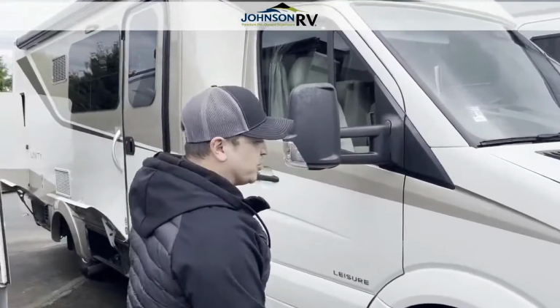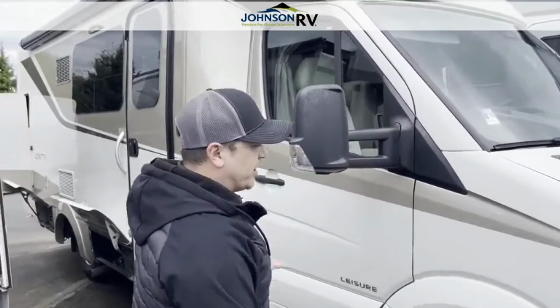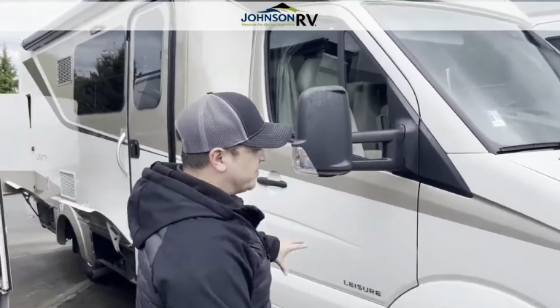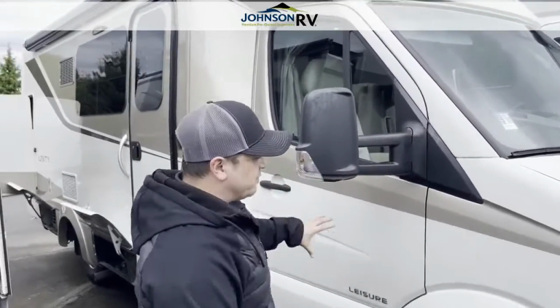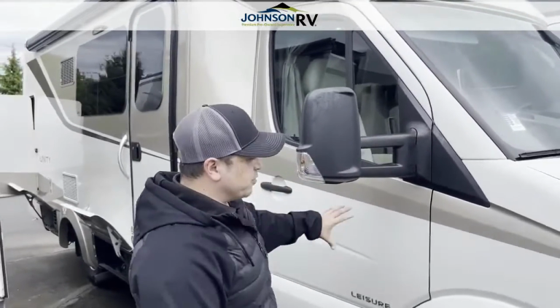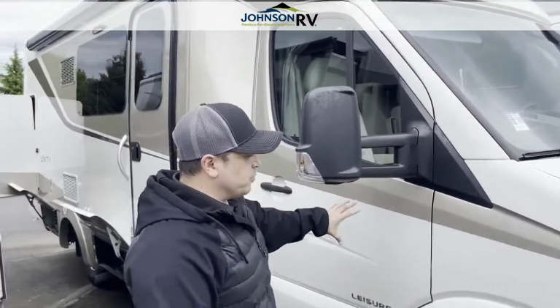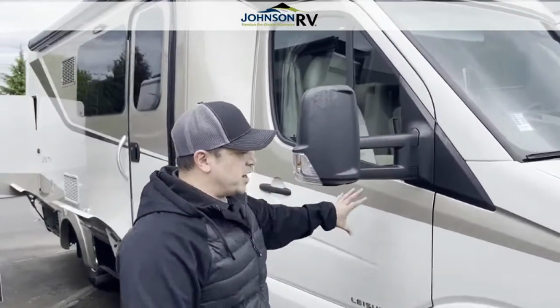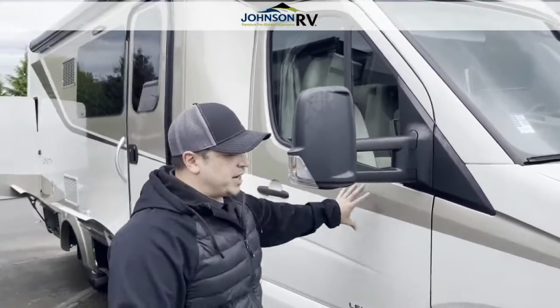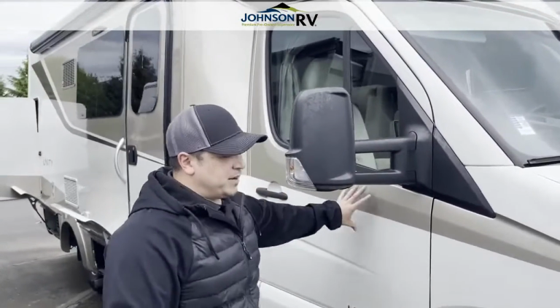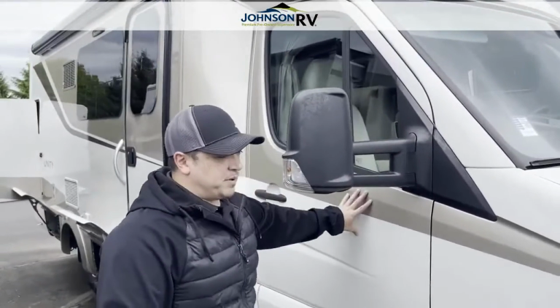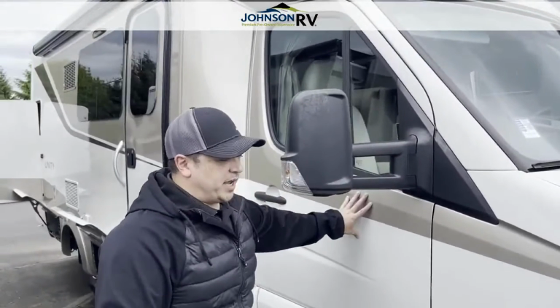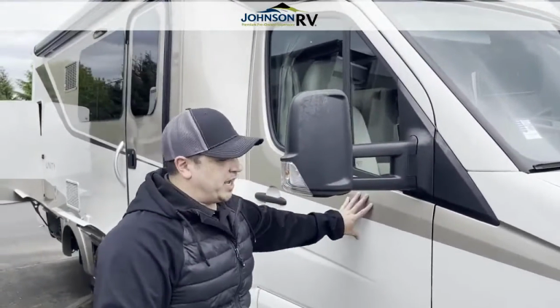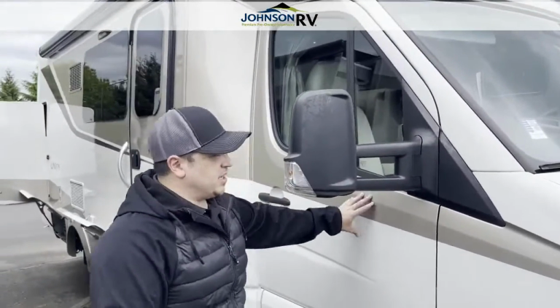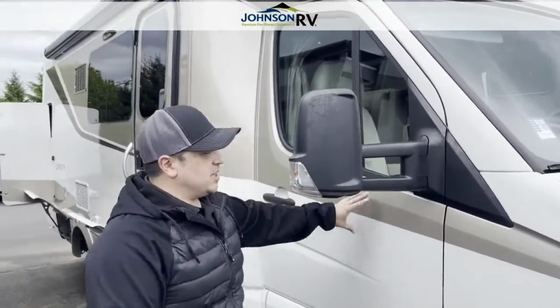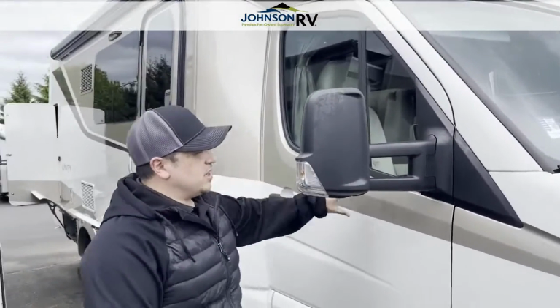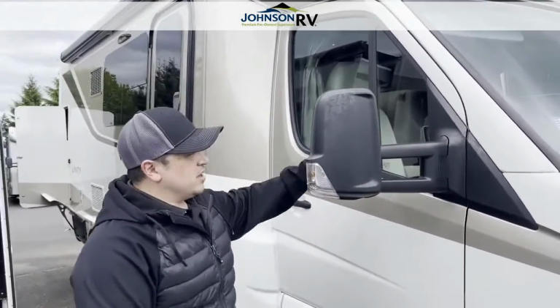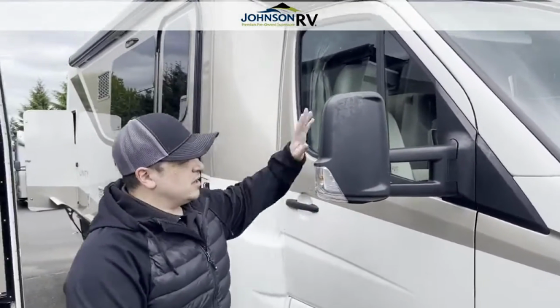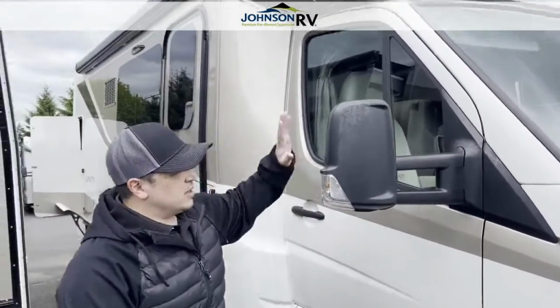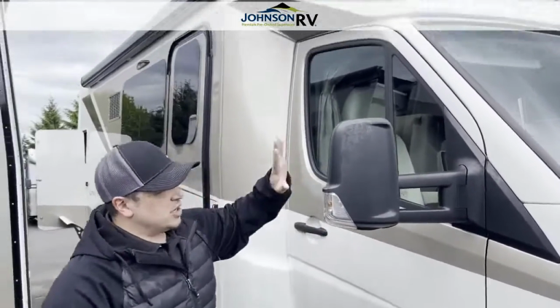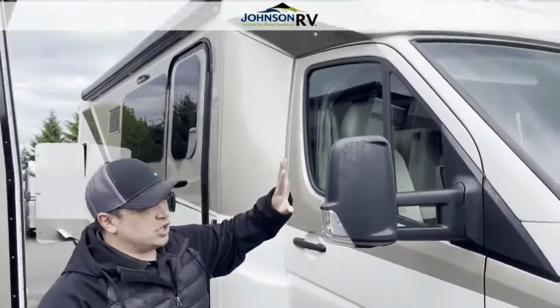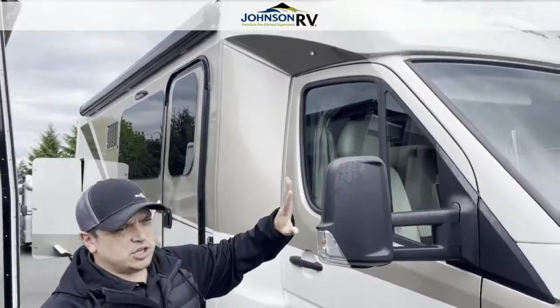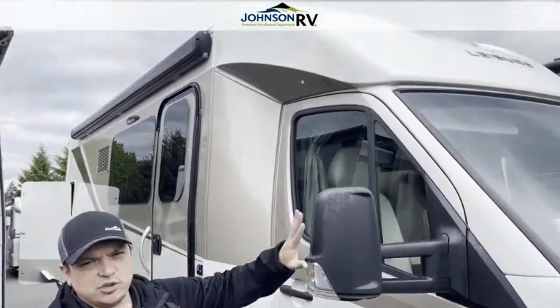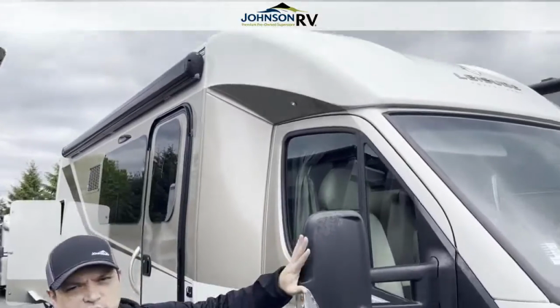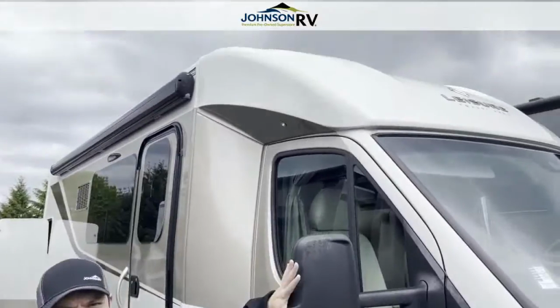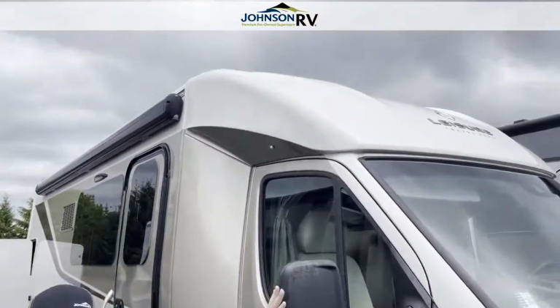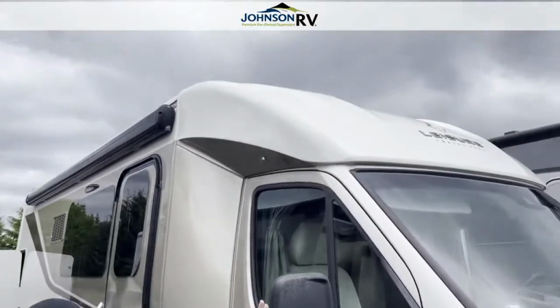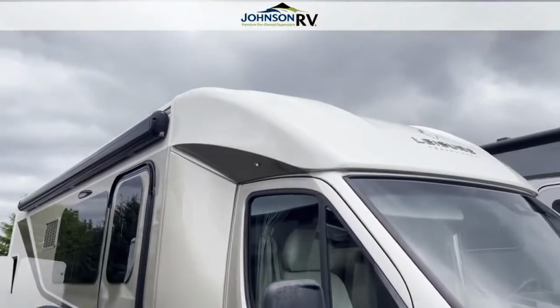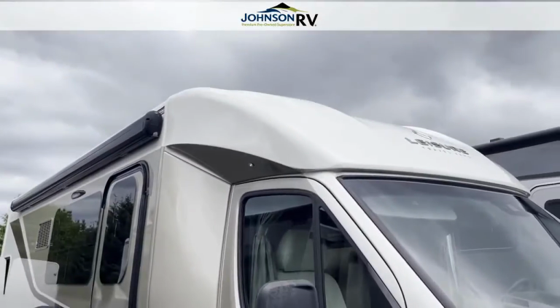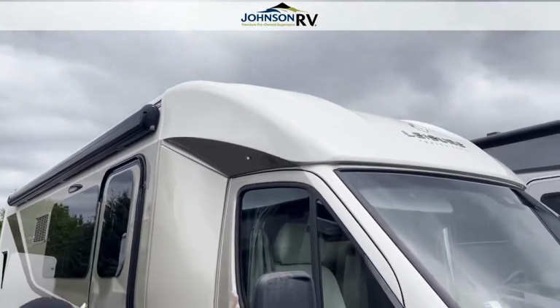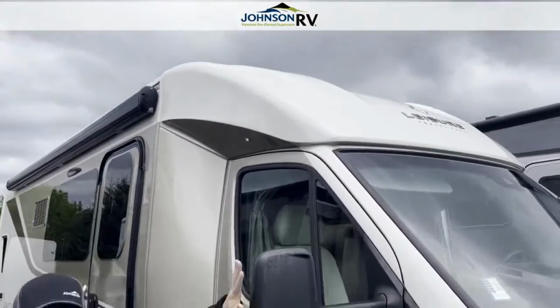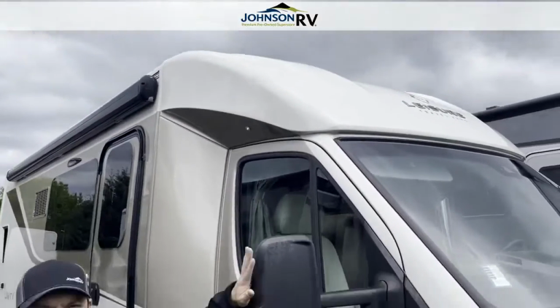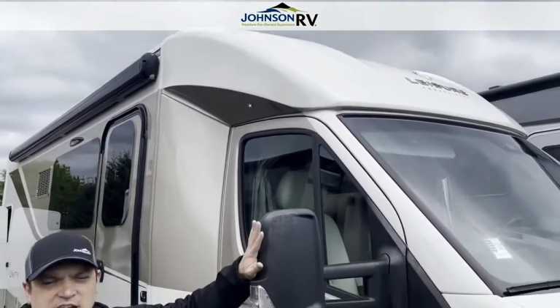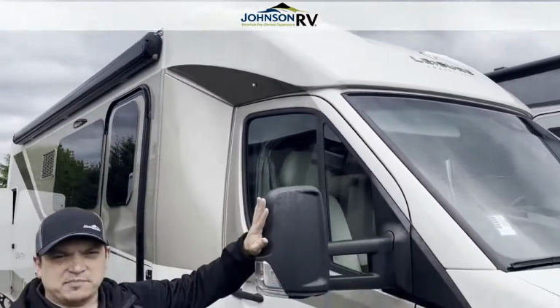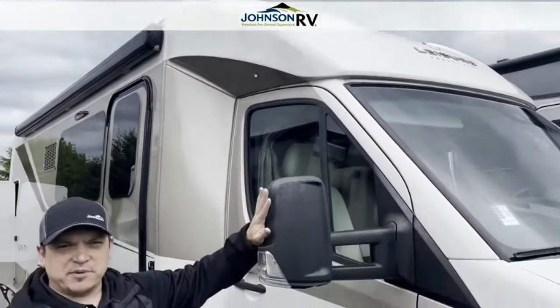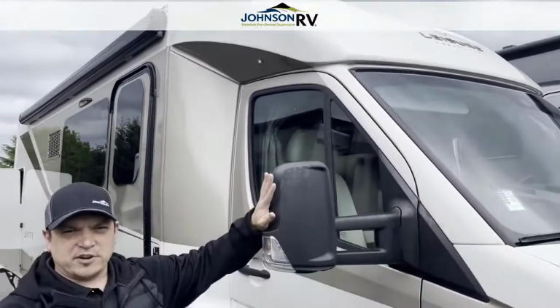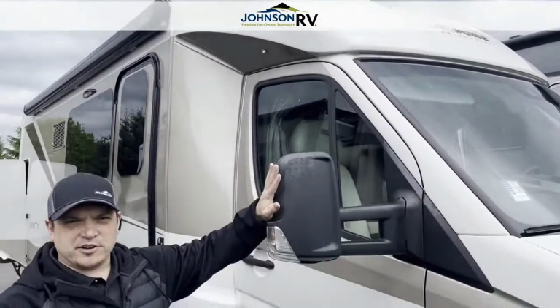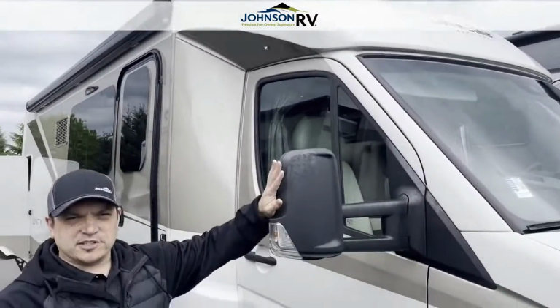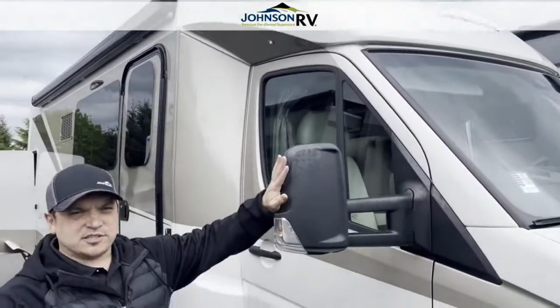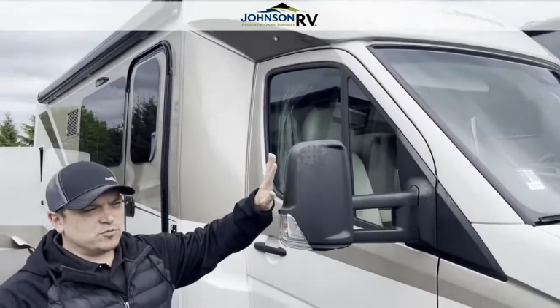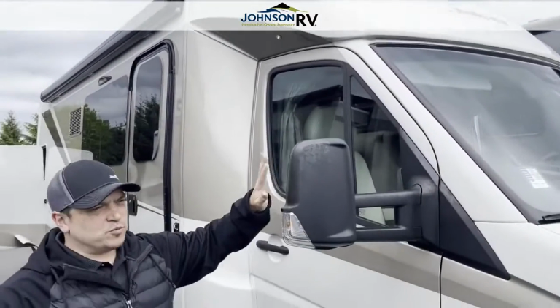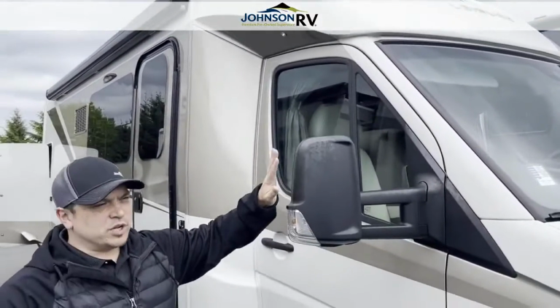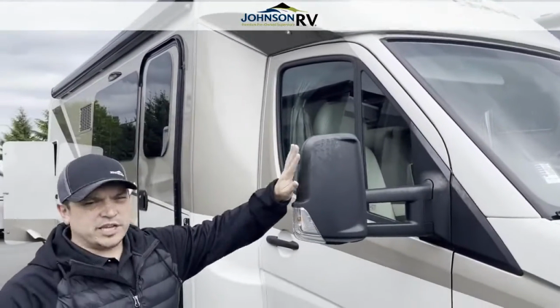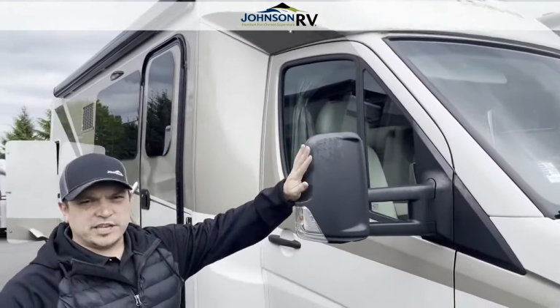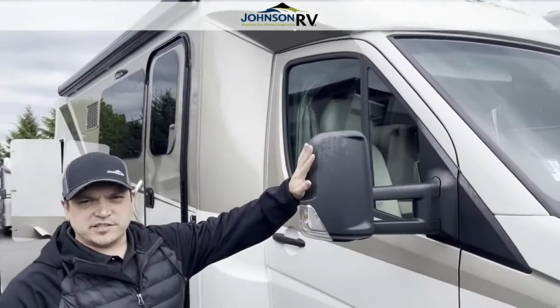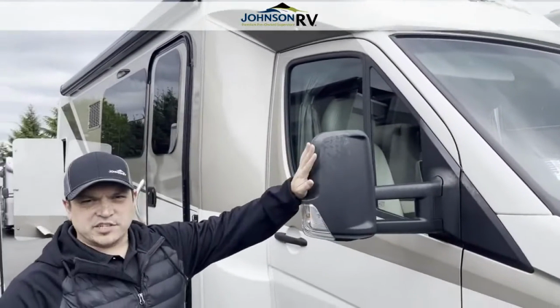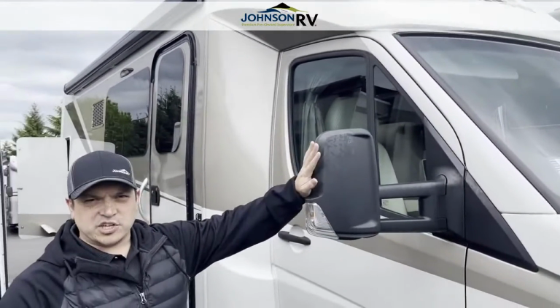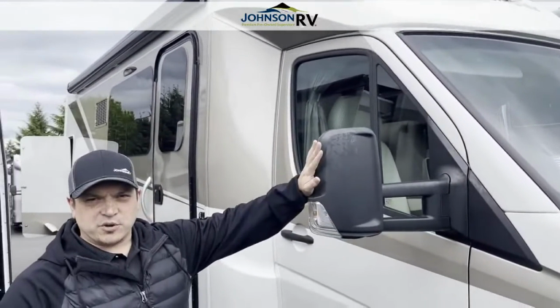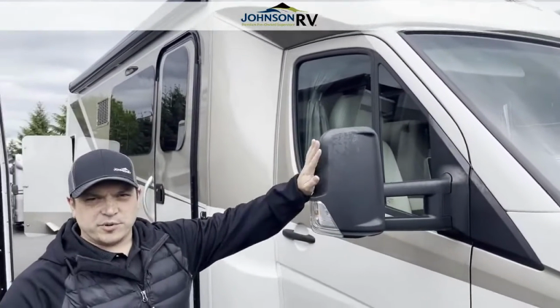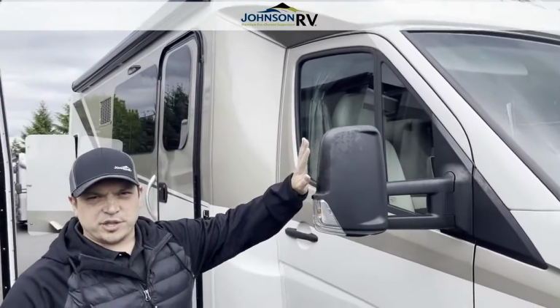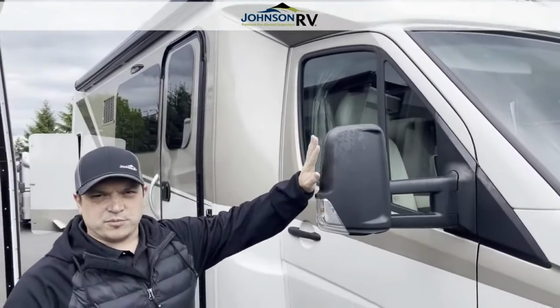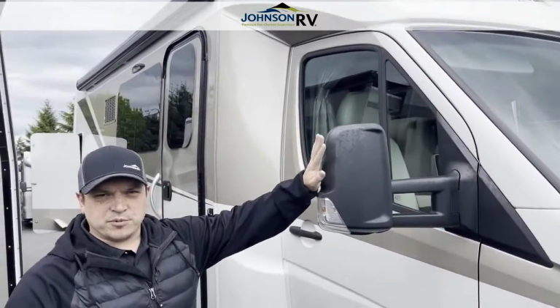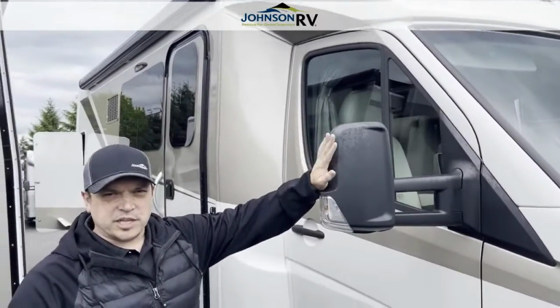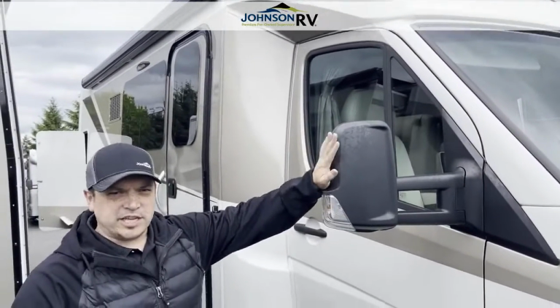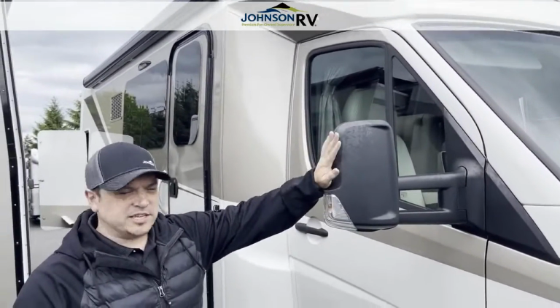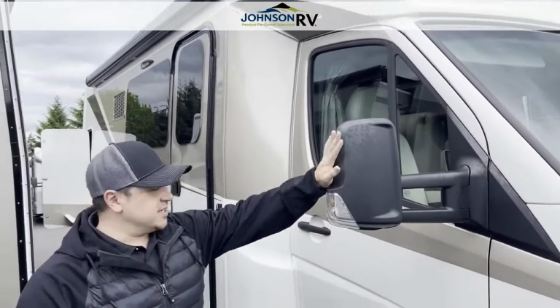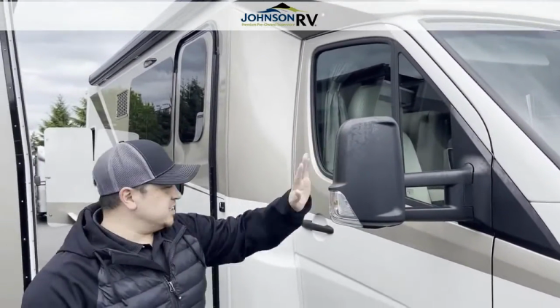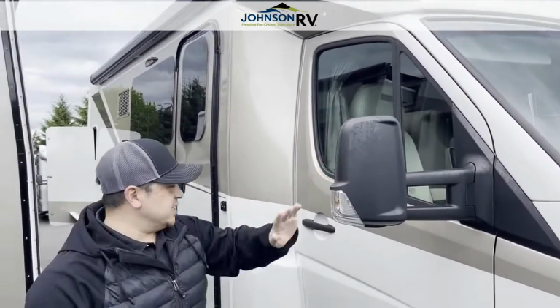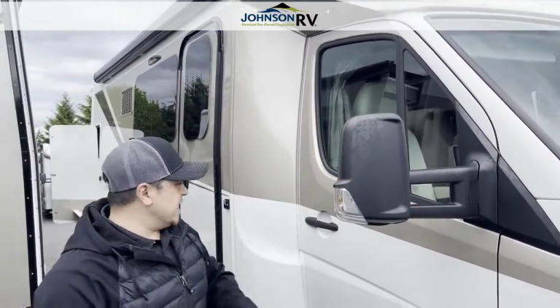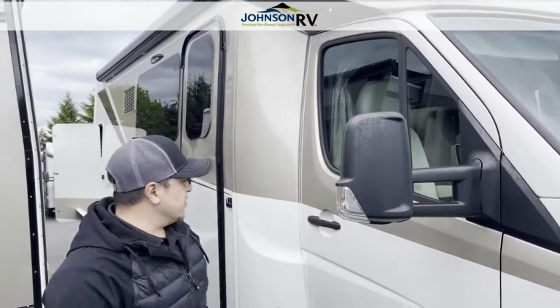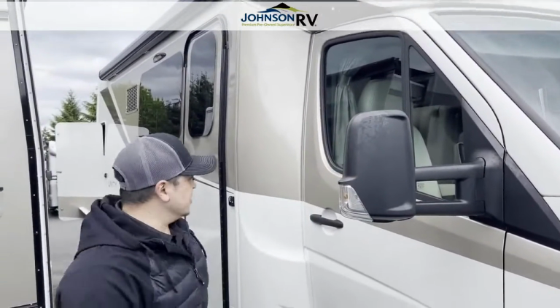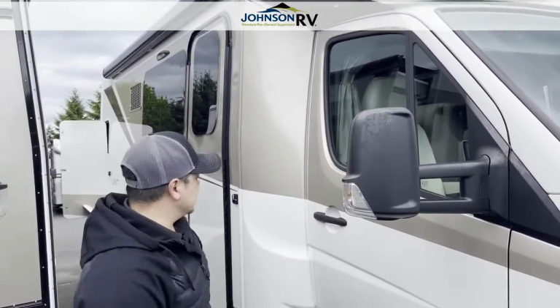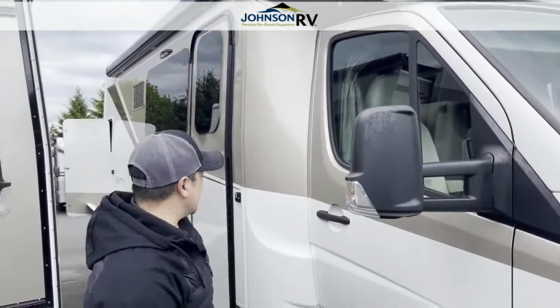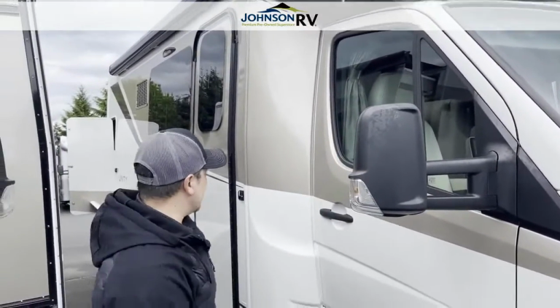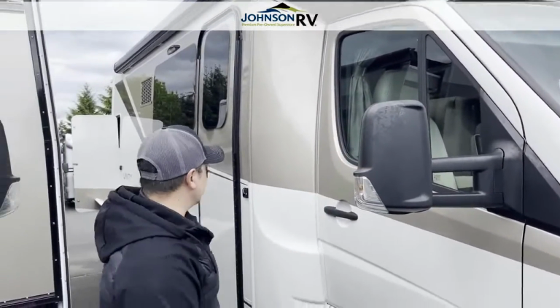We have the full body paint, huge side mirrors — really easy to tow with, really easy to see down the side.